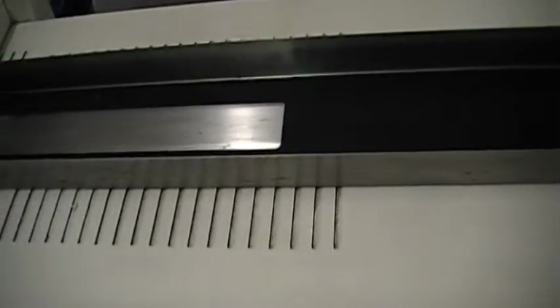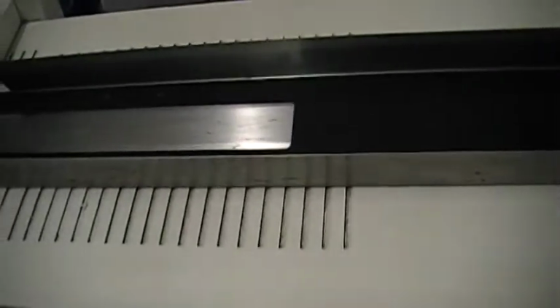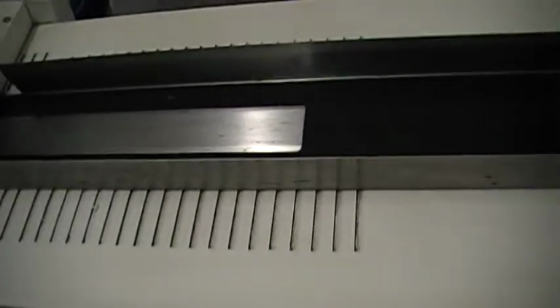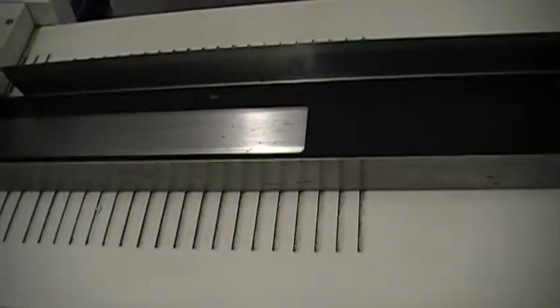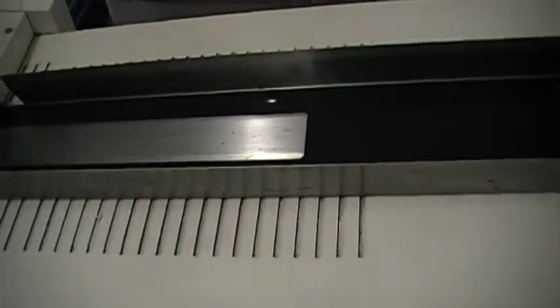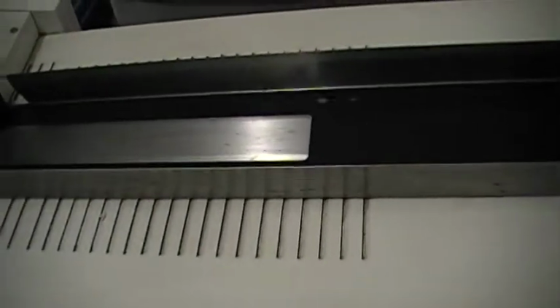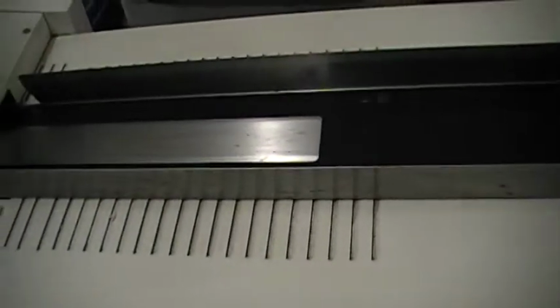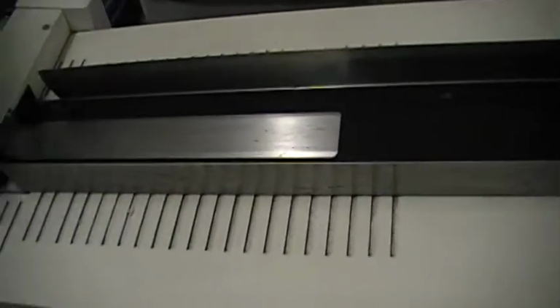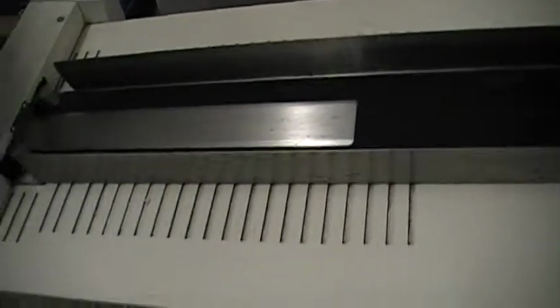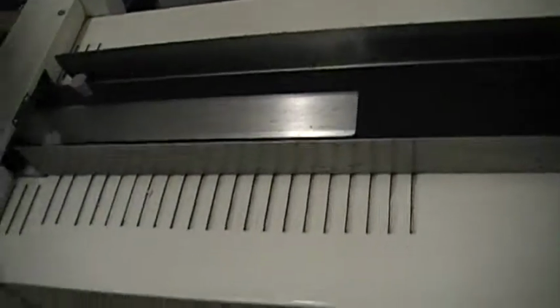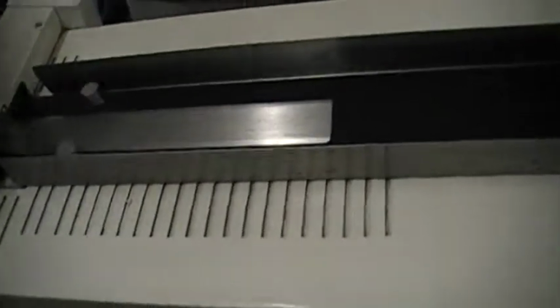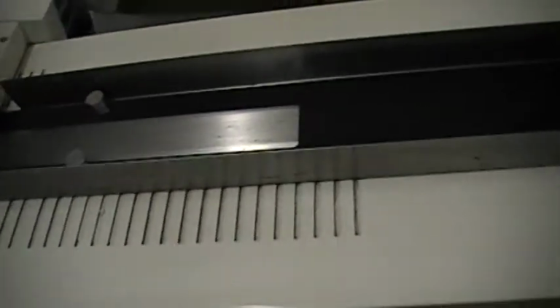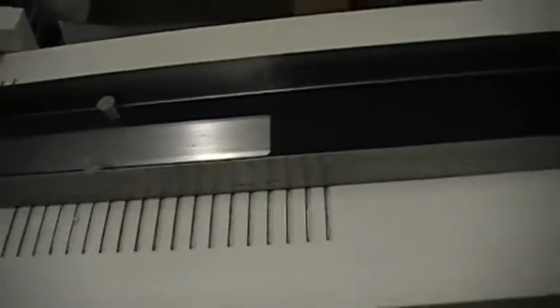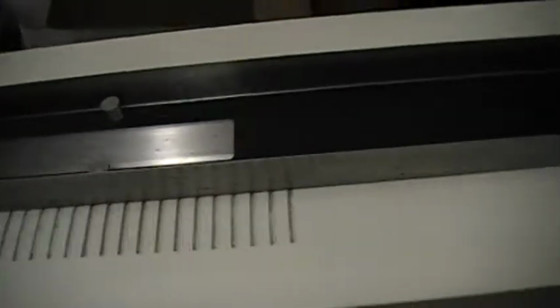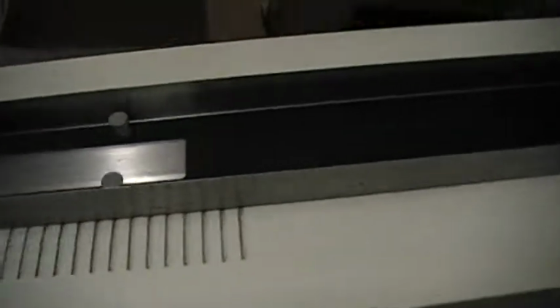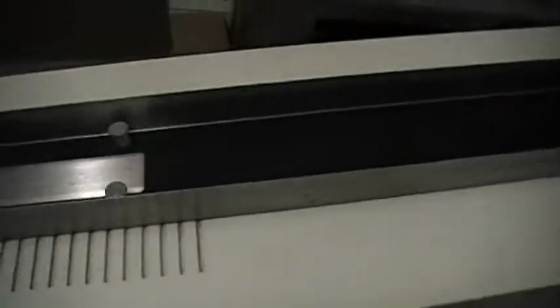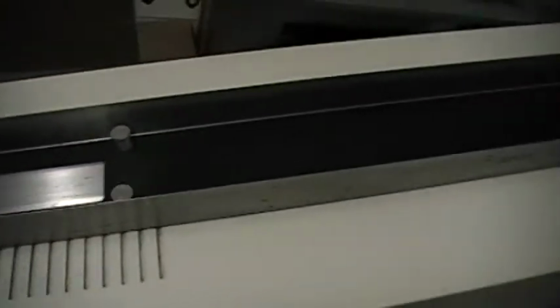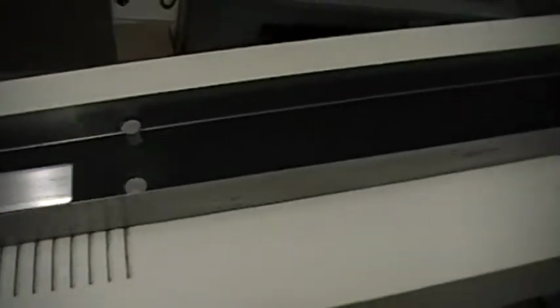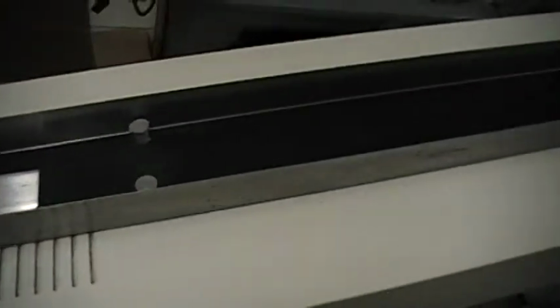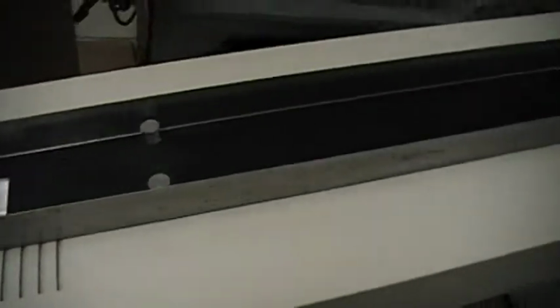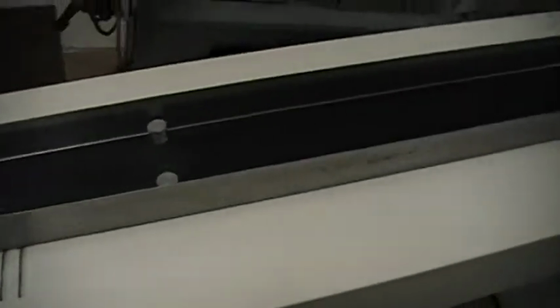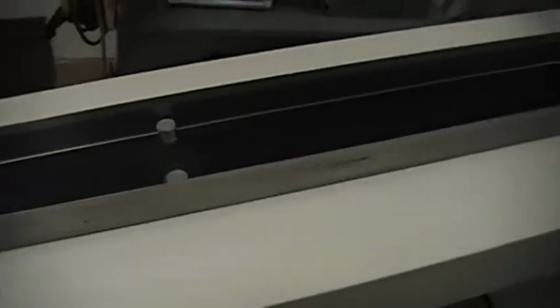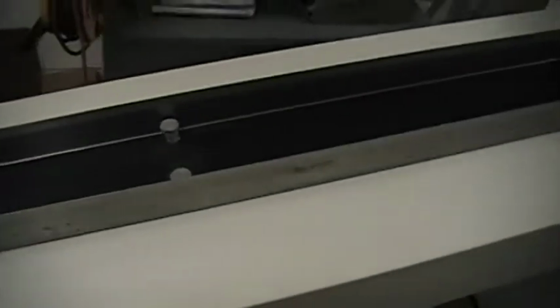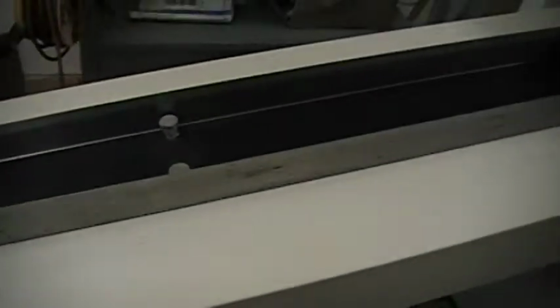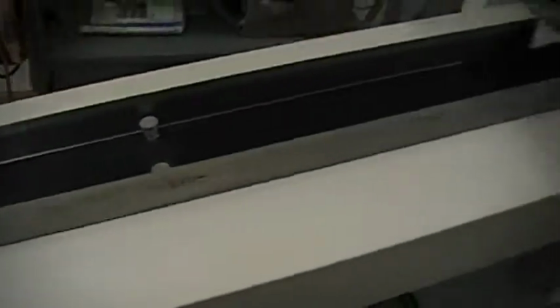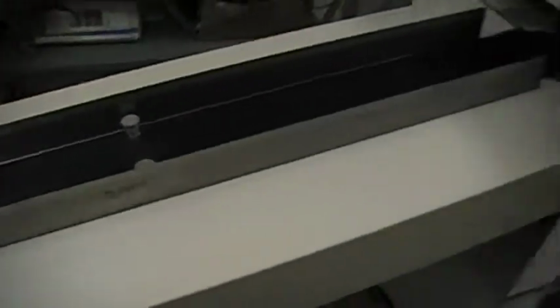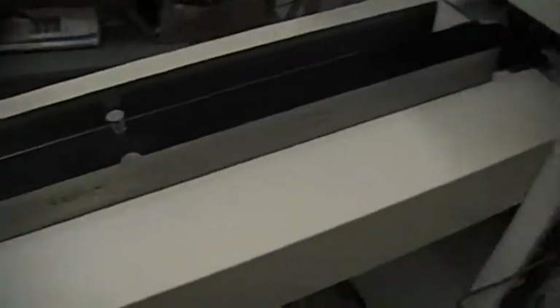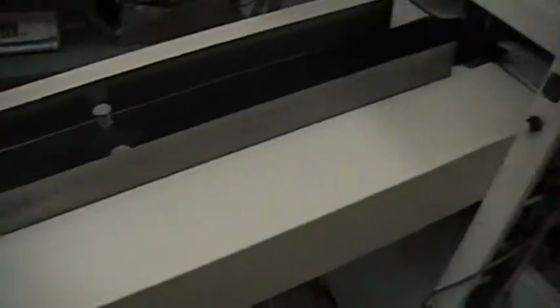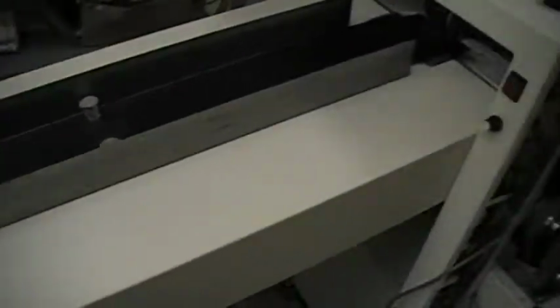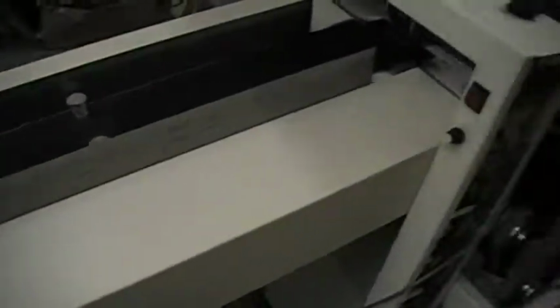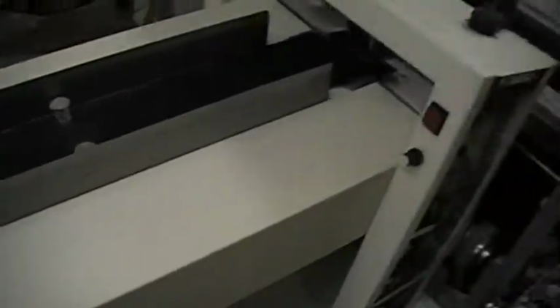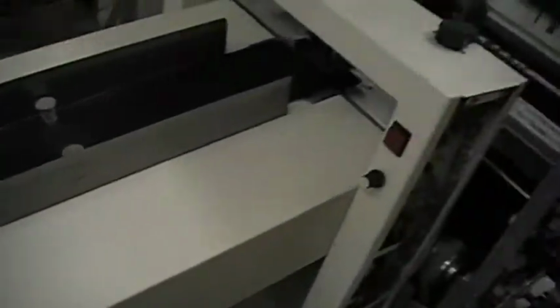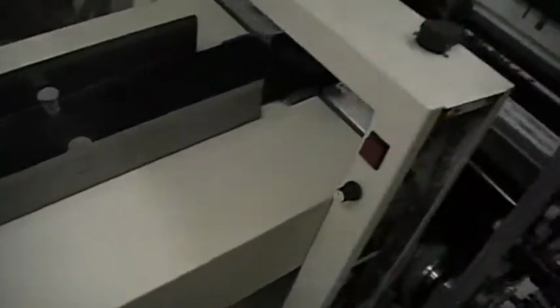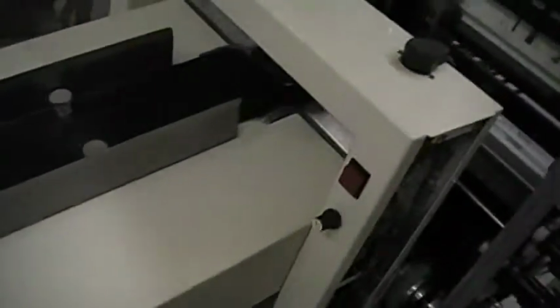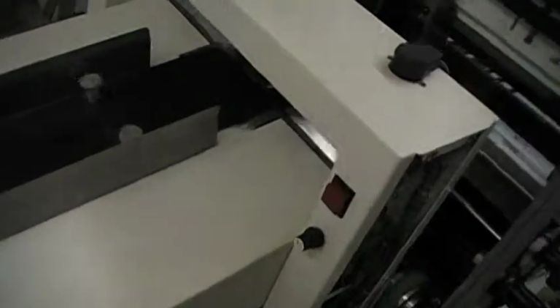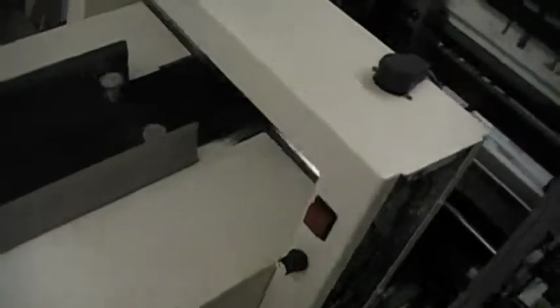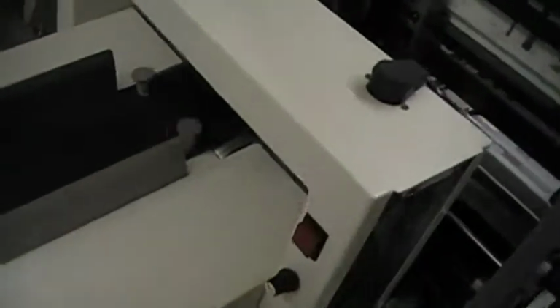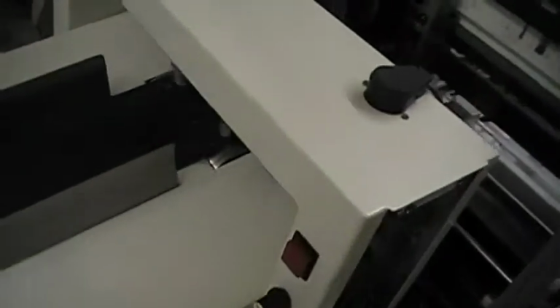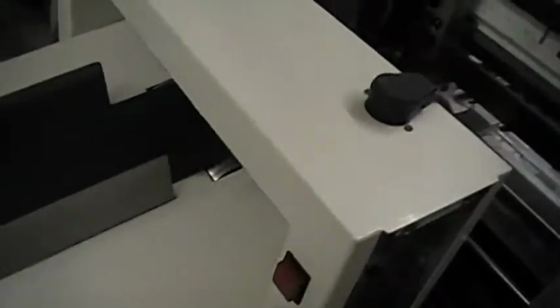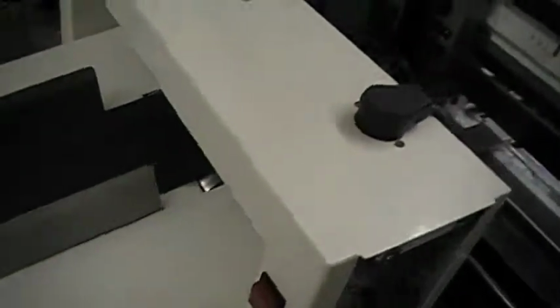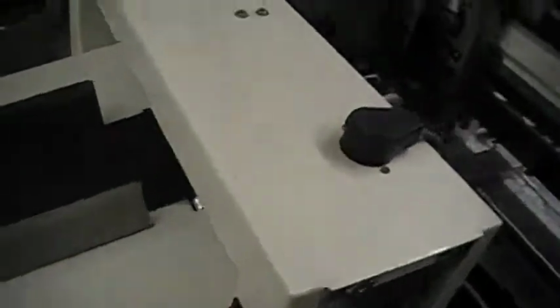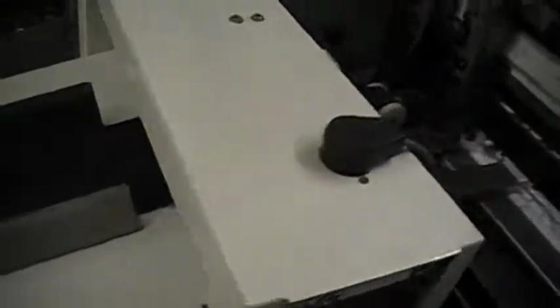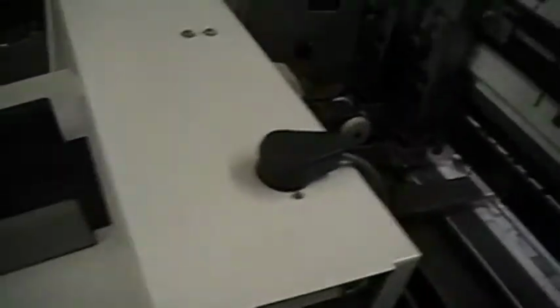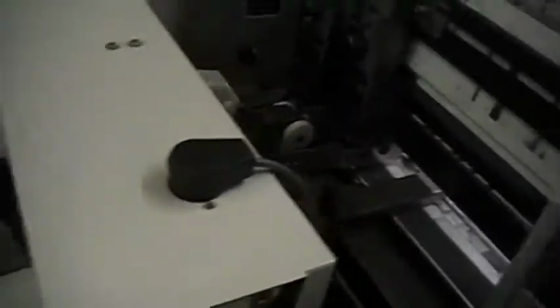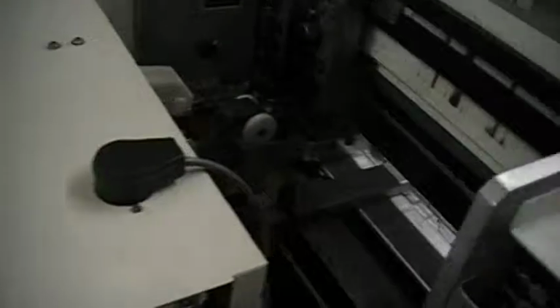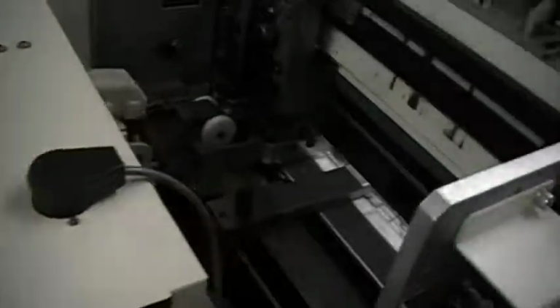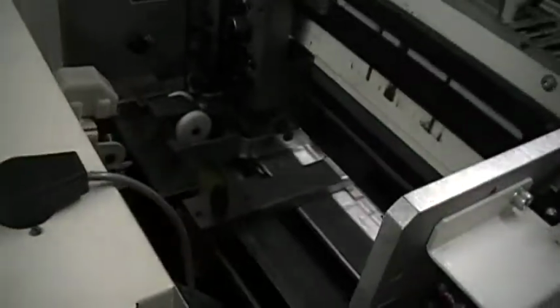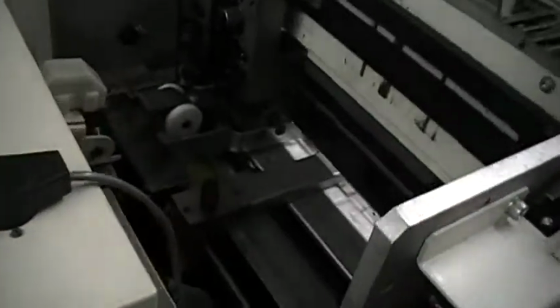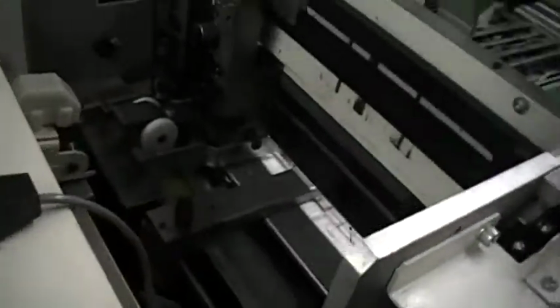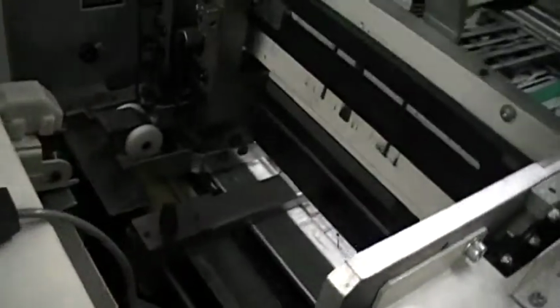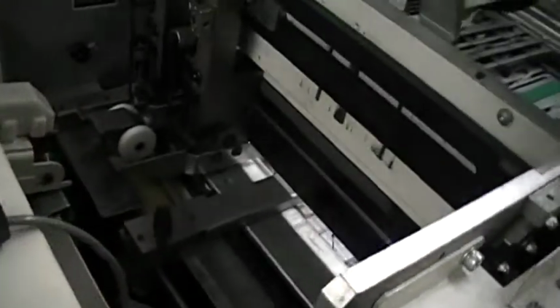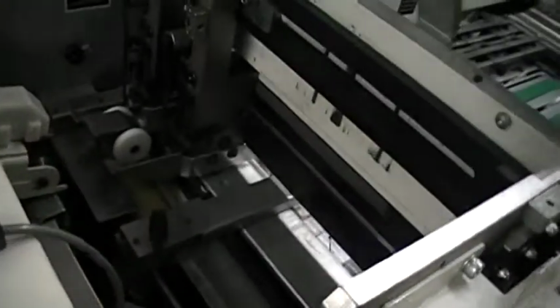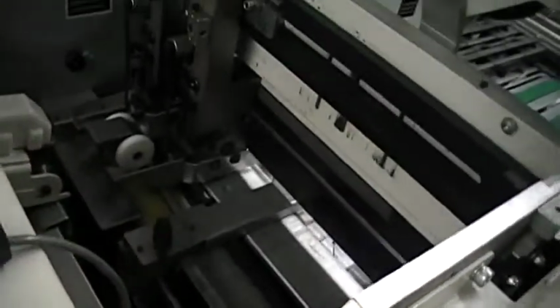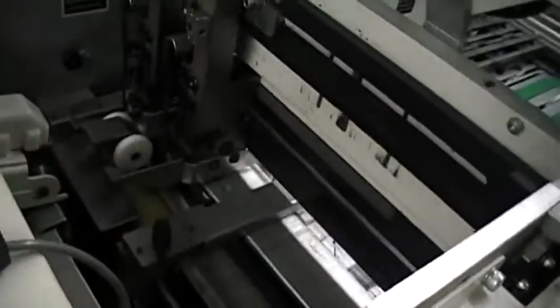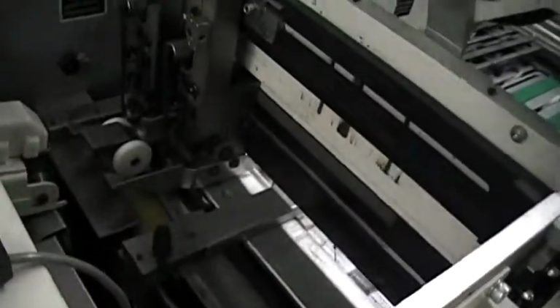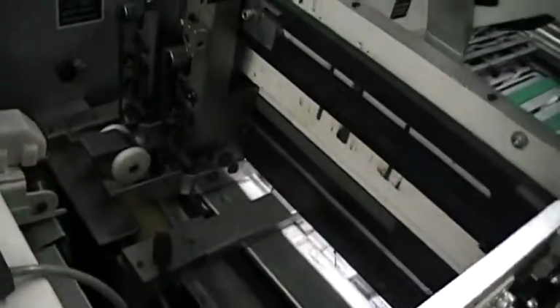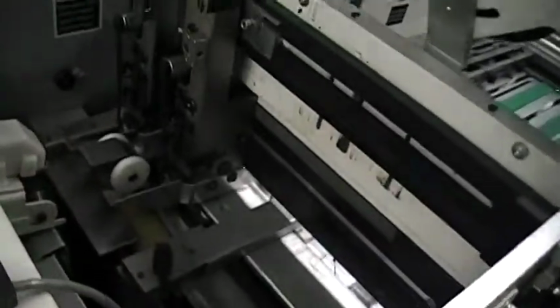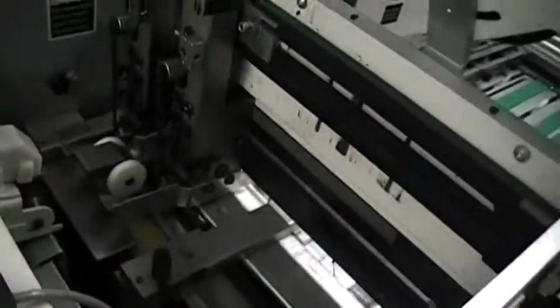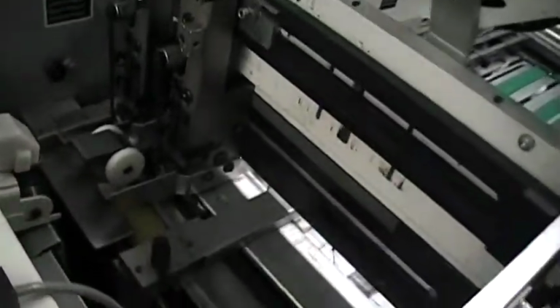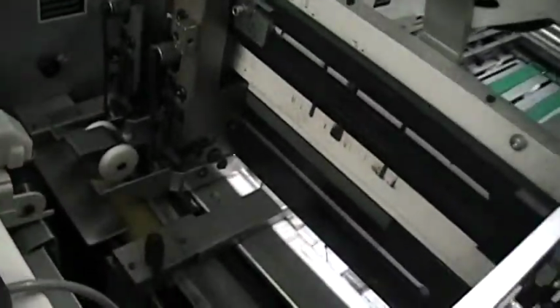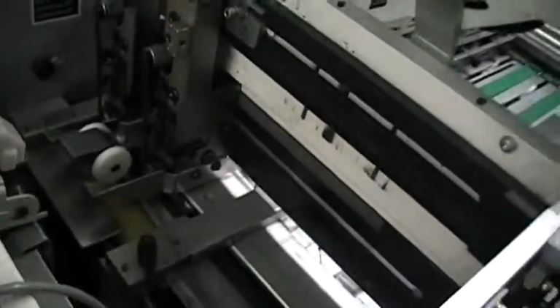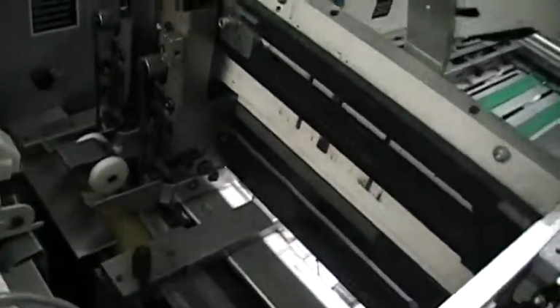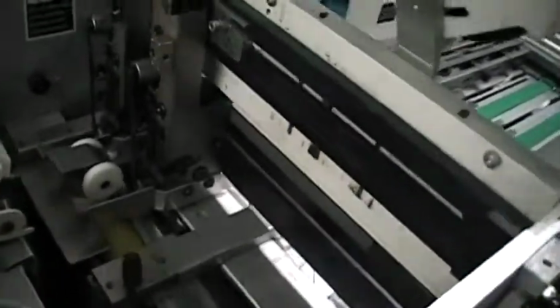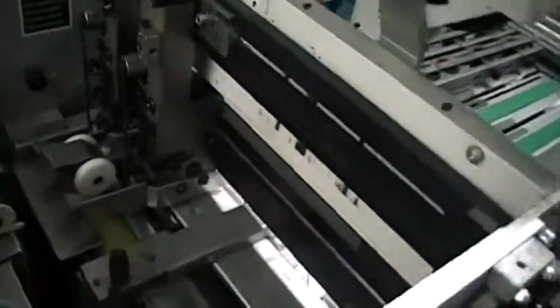Hello Terence, this is Joe Castillo with LCE Graphics. This is a digital video of the Booklet Maker SPM system.